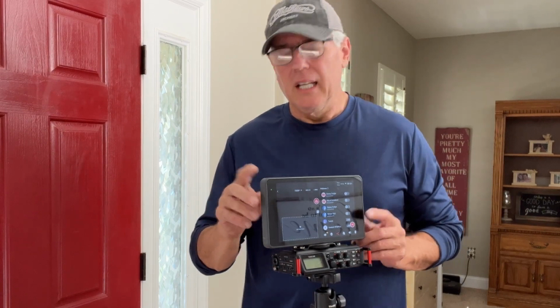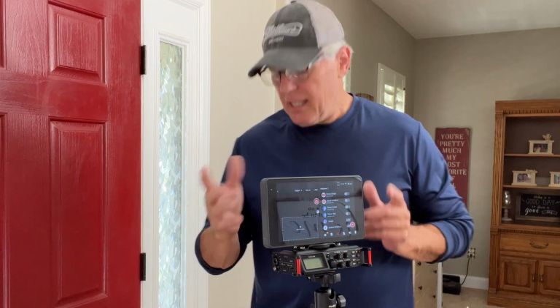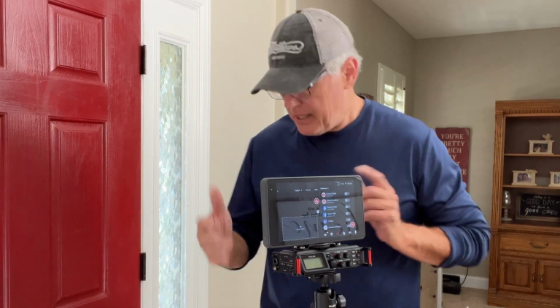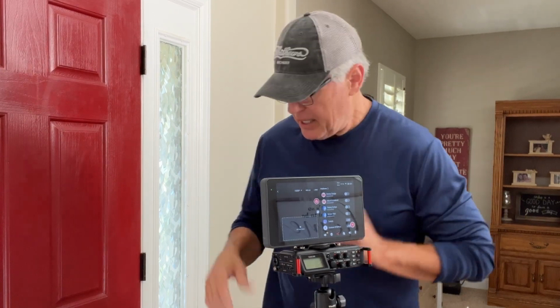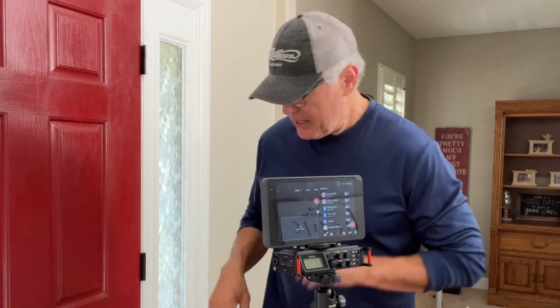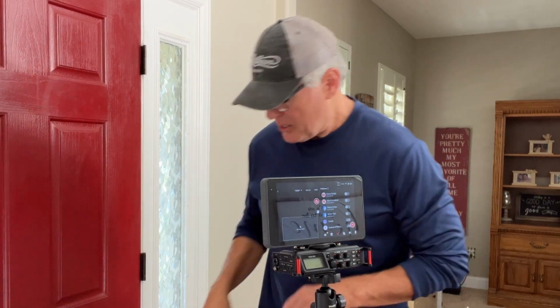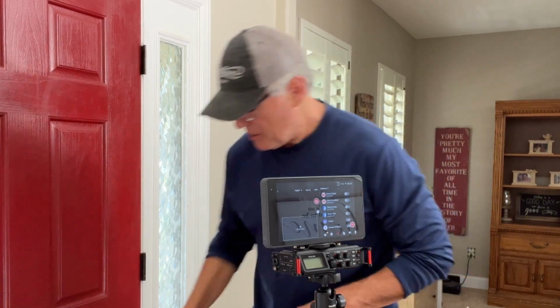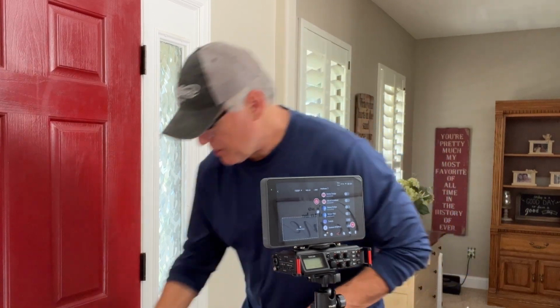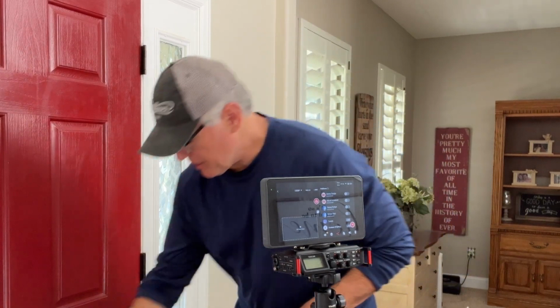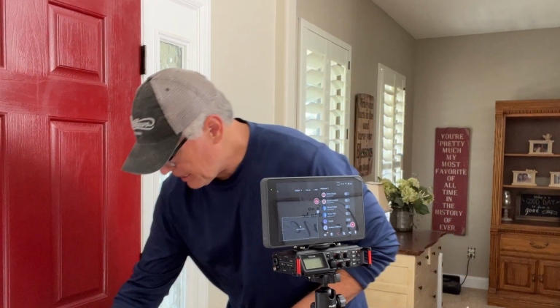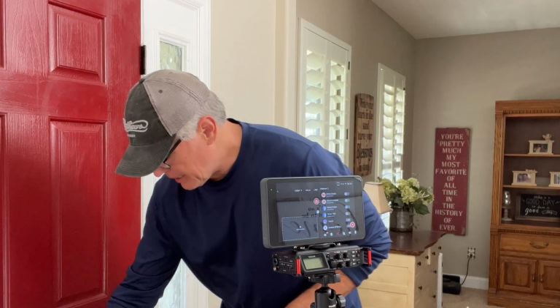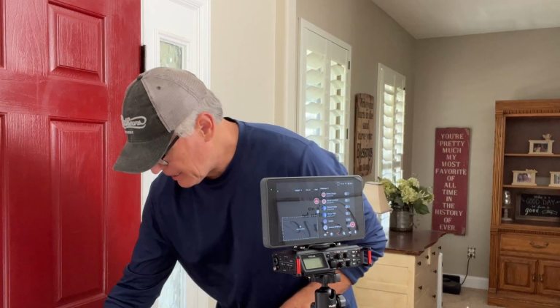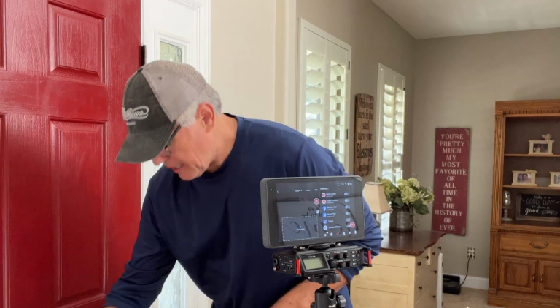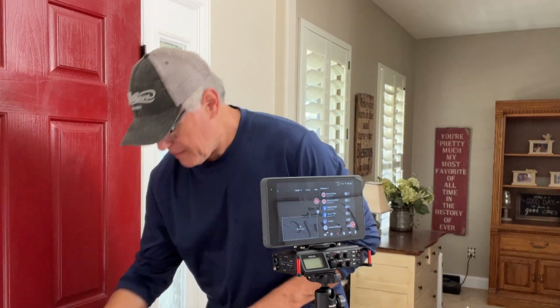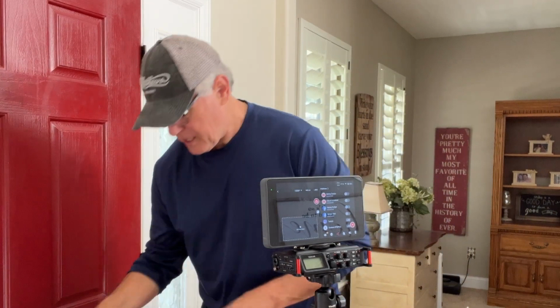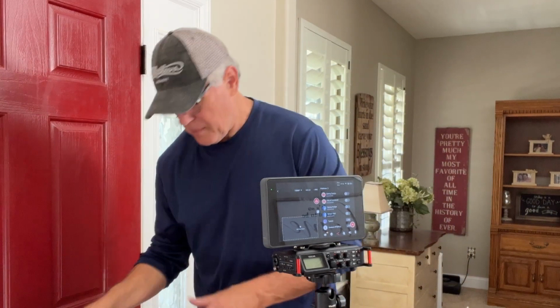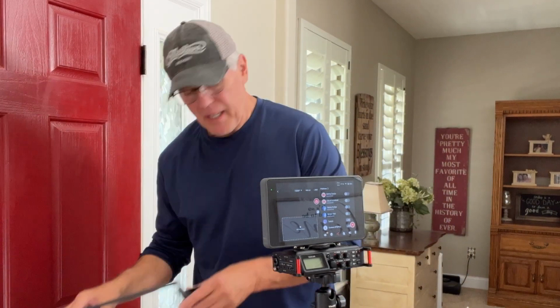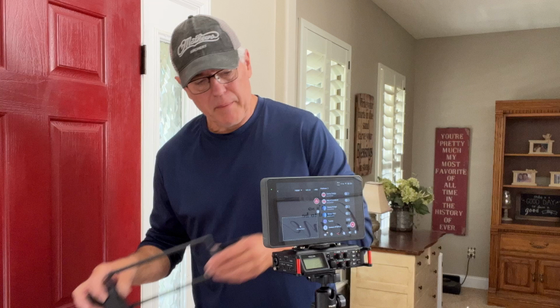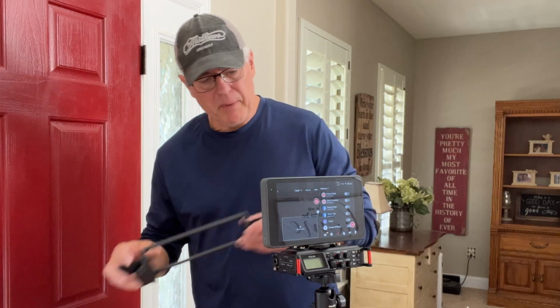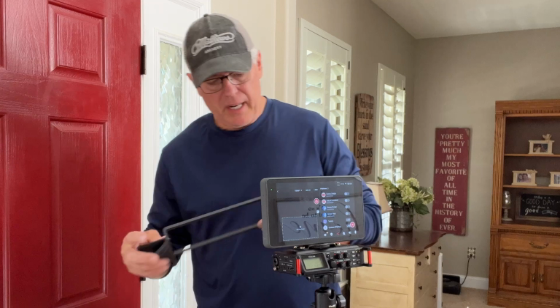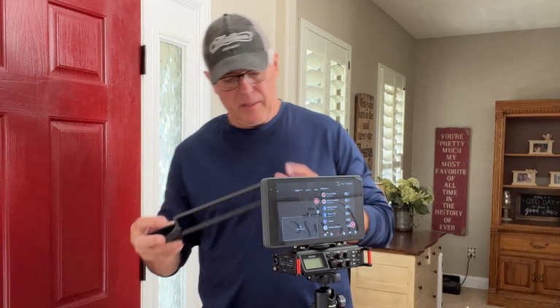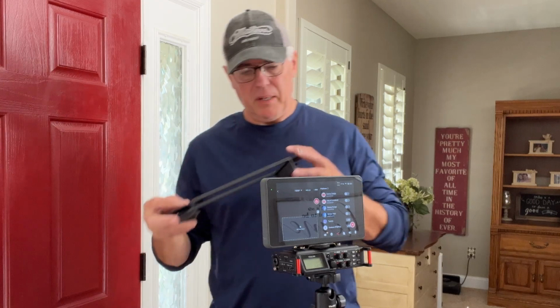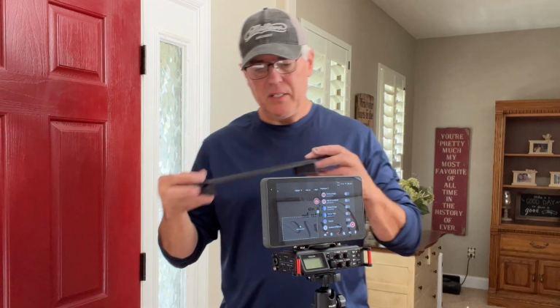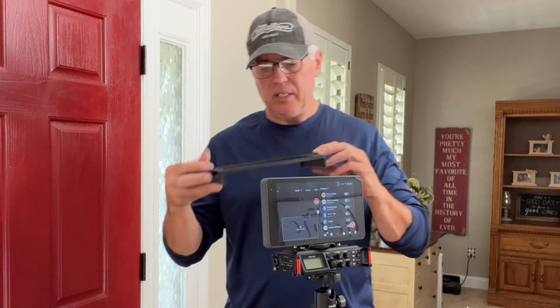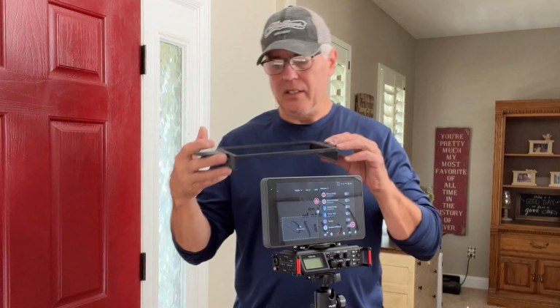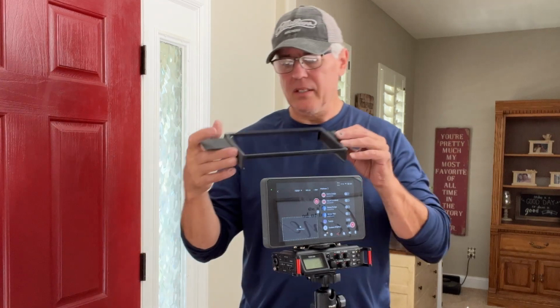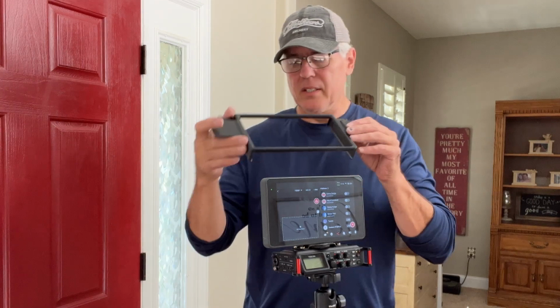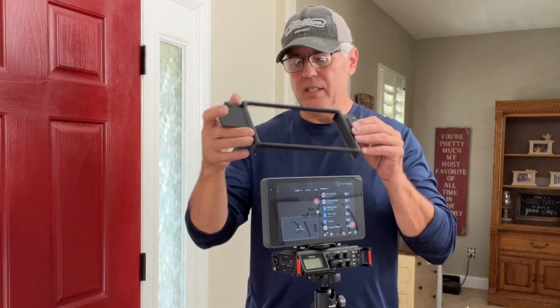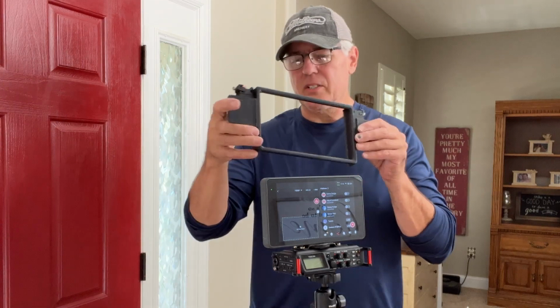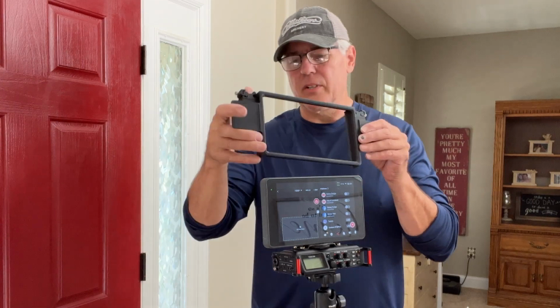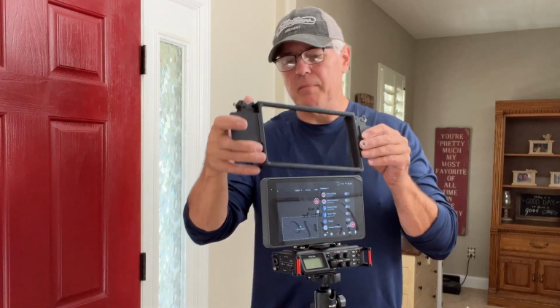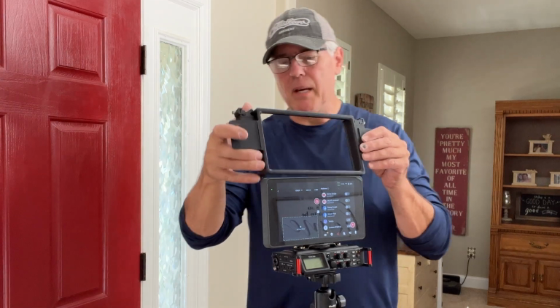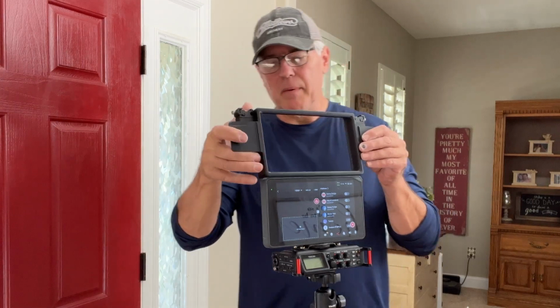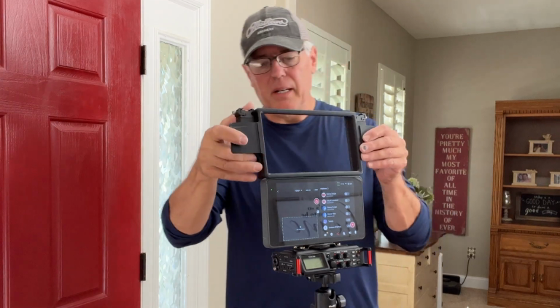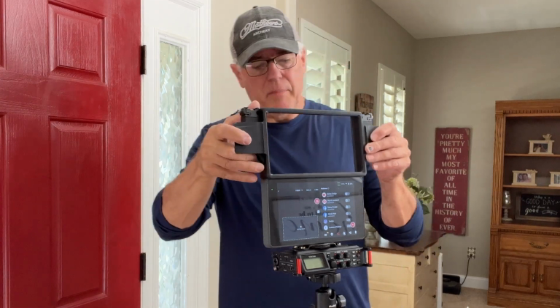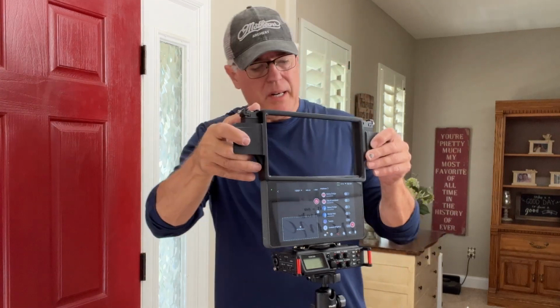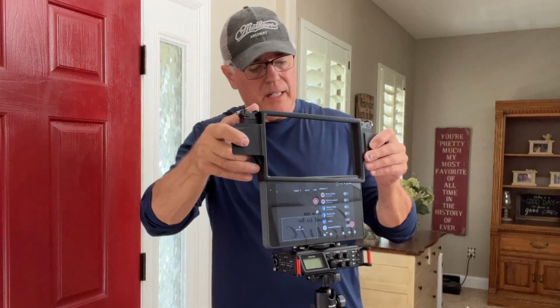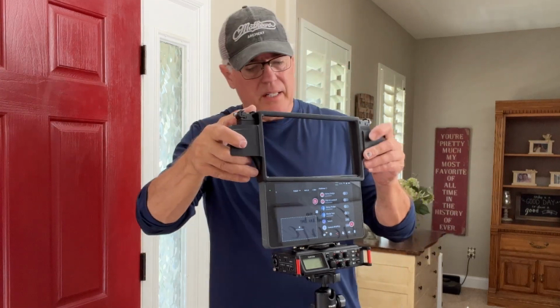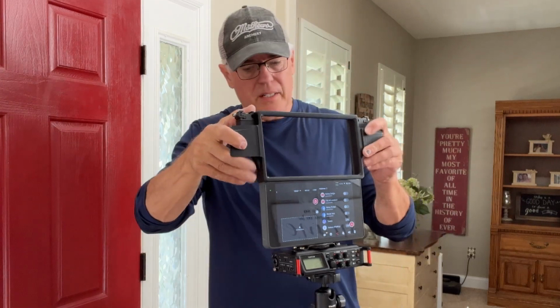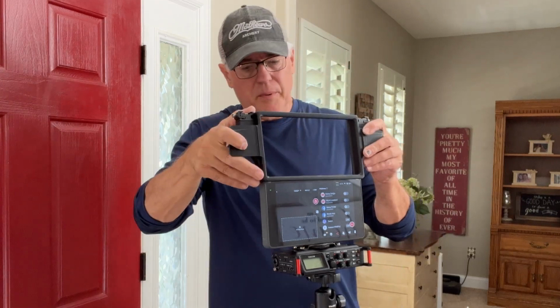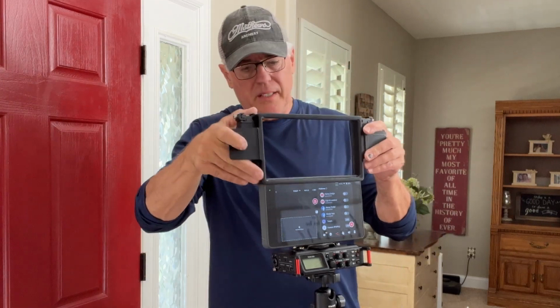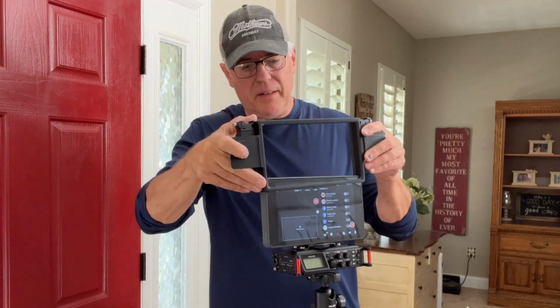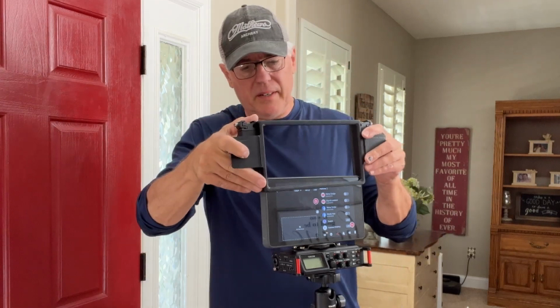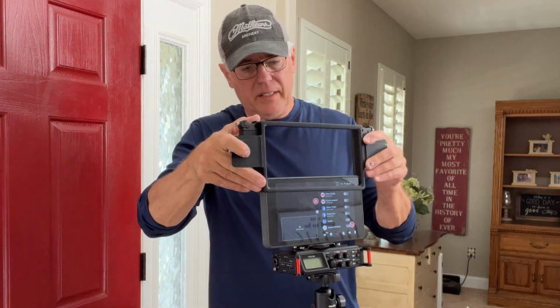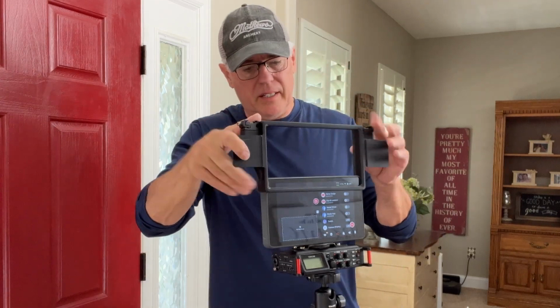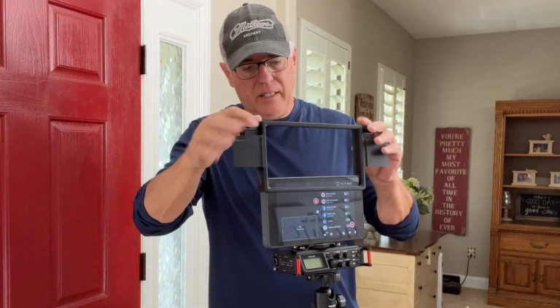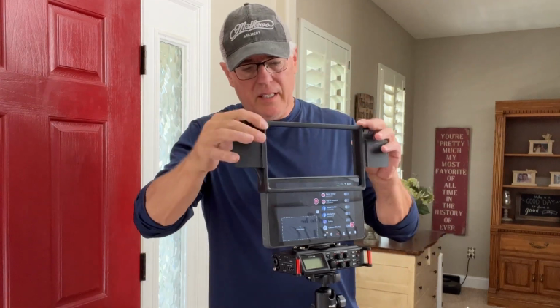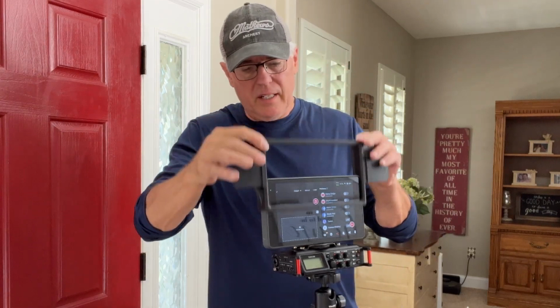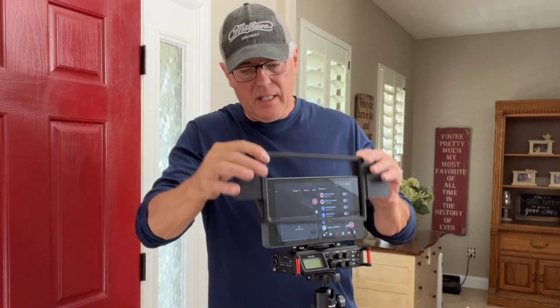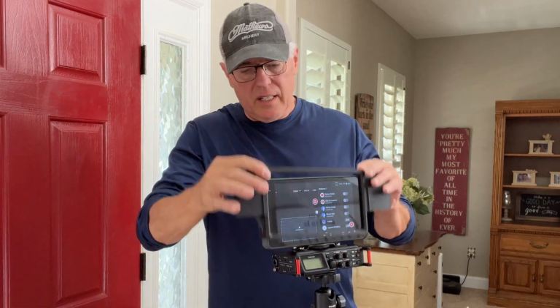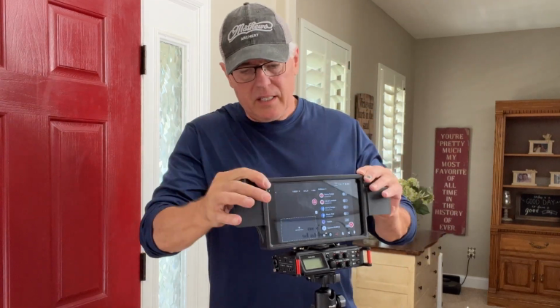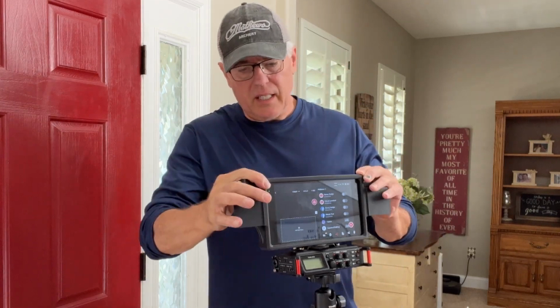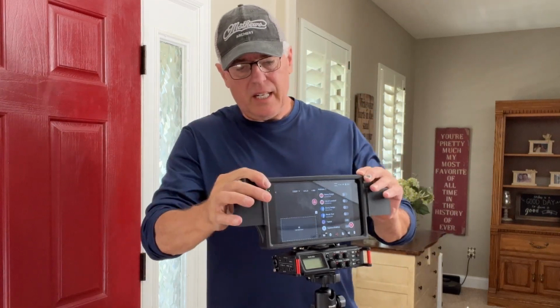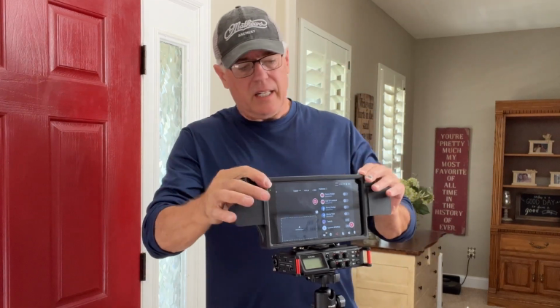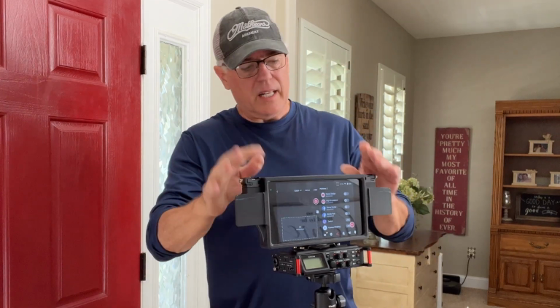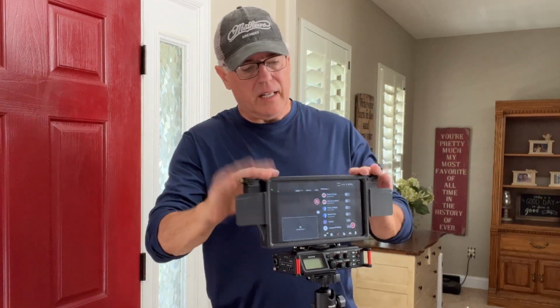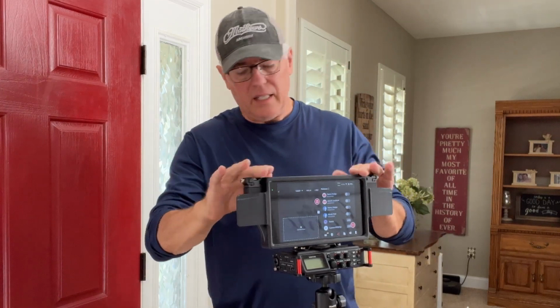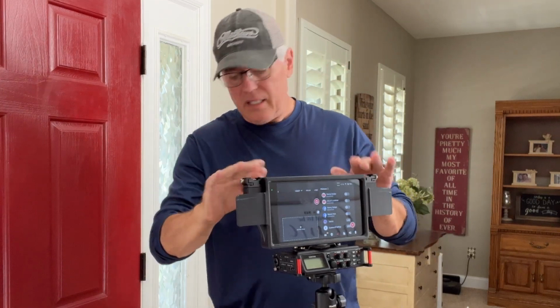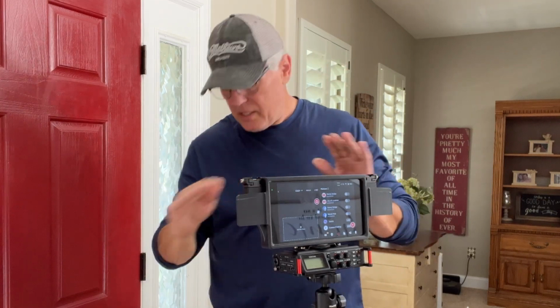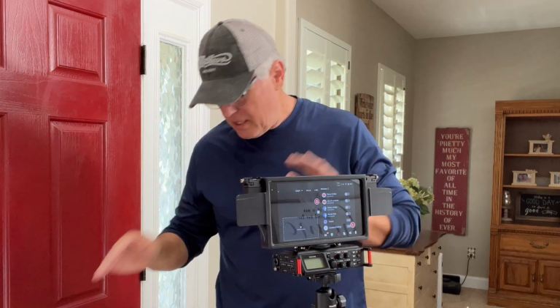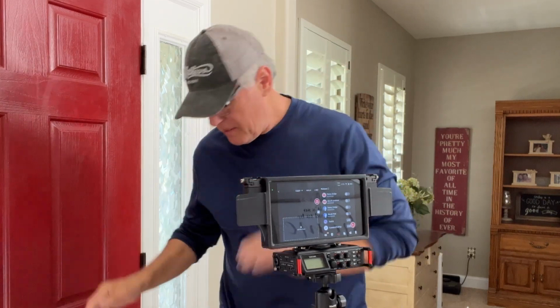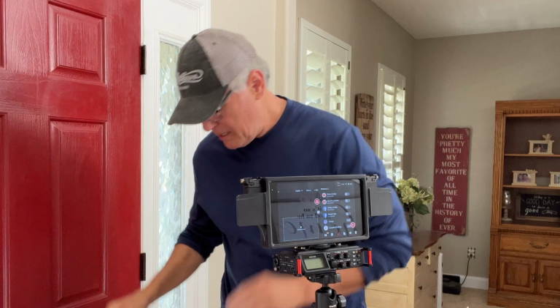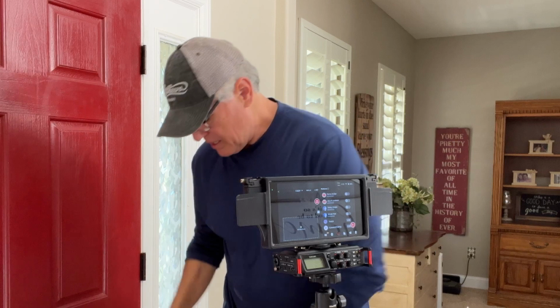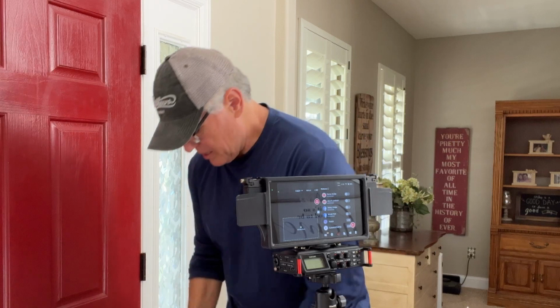I start with a mounting bracket — basically it's an Extreme Bay mounting bracket. Just put that right there, slide it down, and it's set and ready to go.